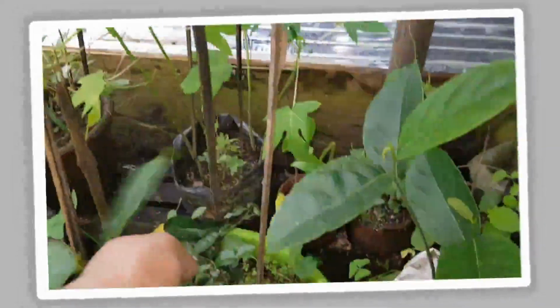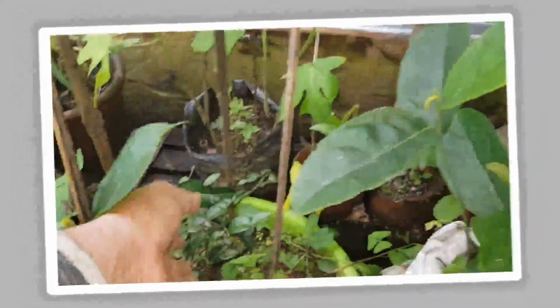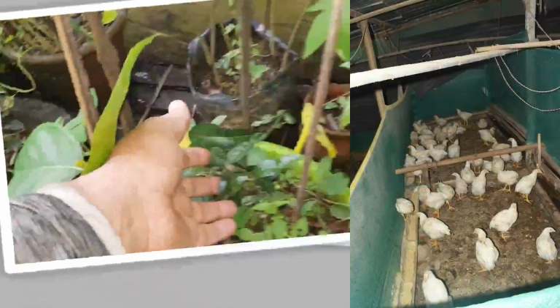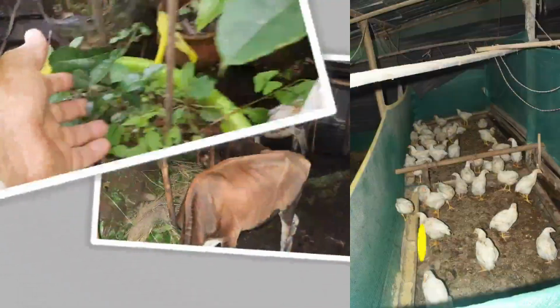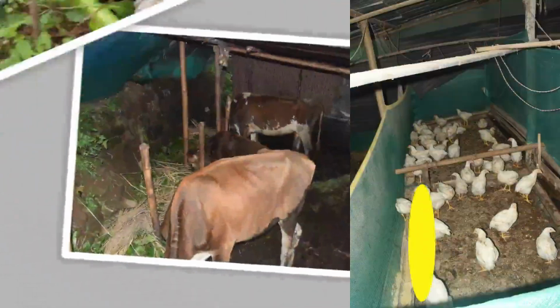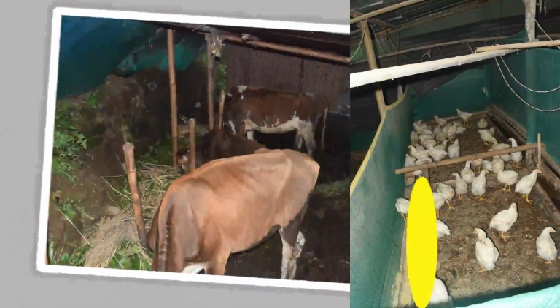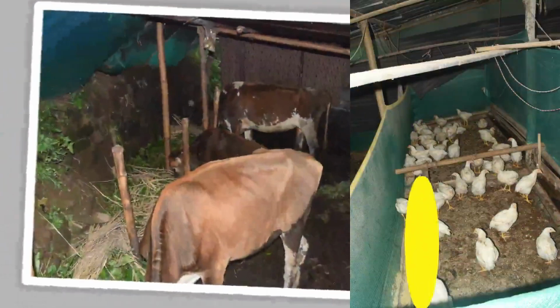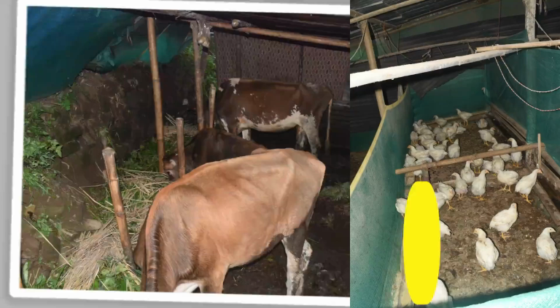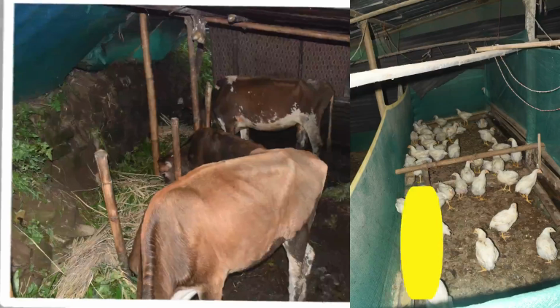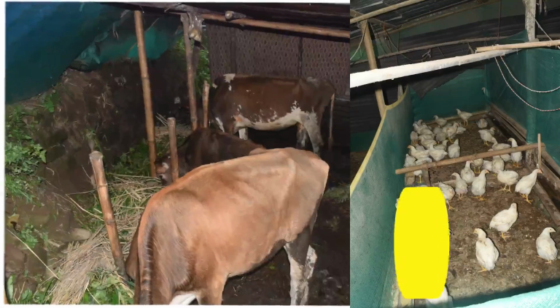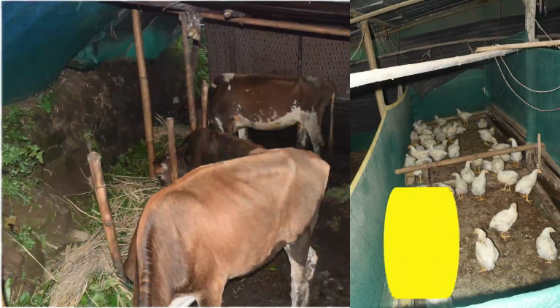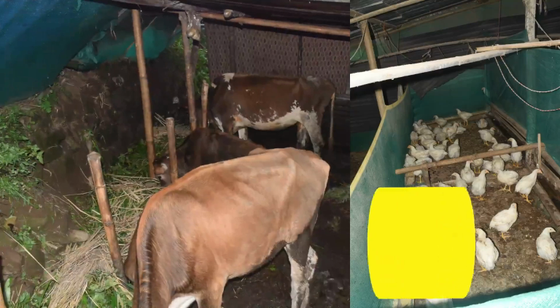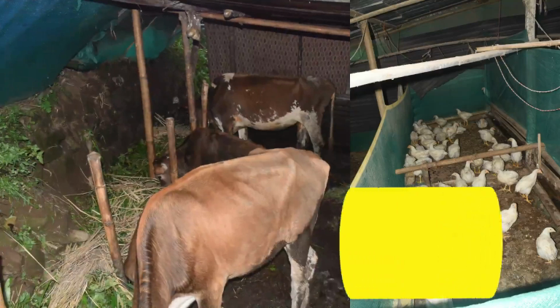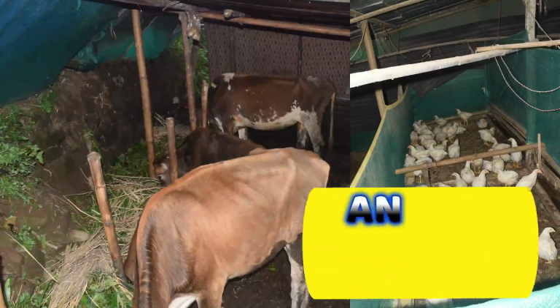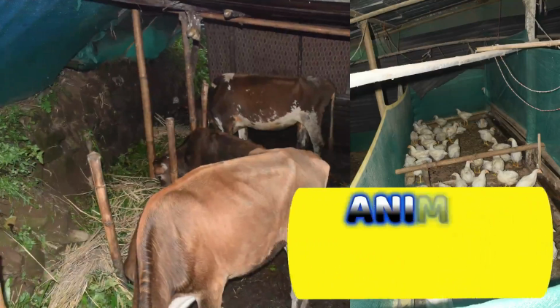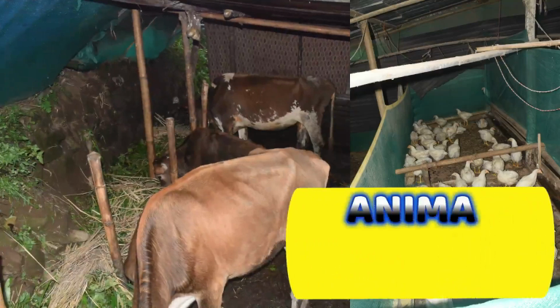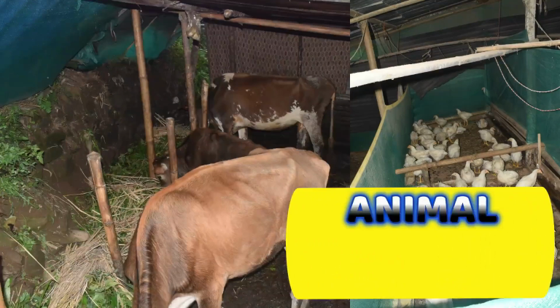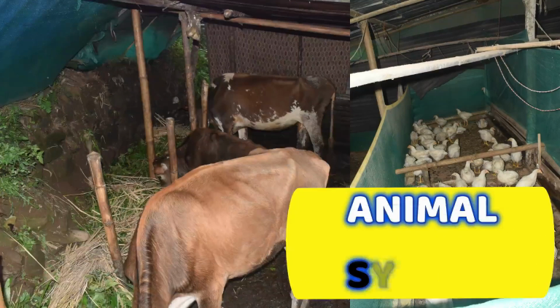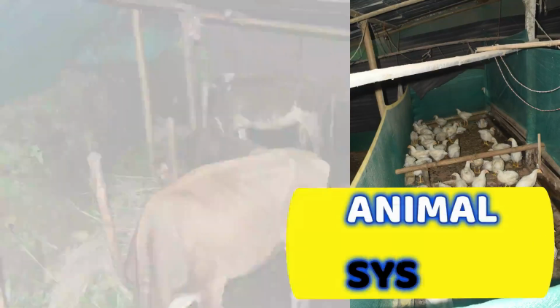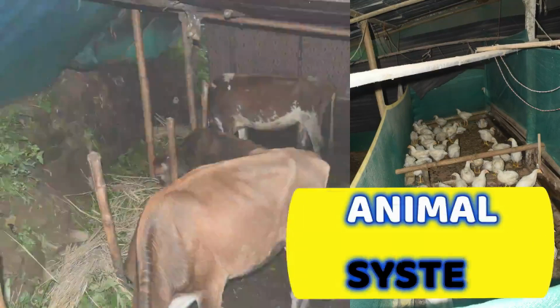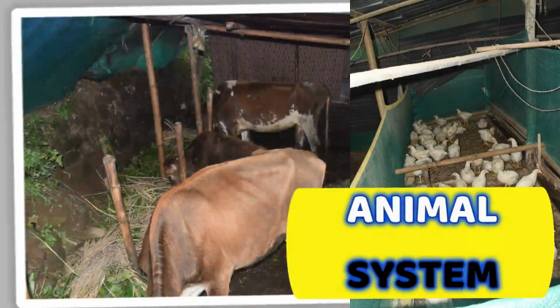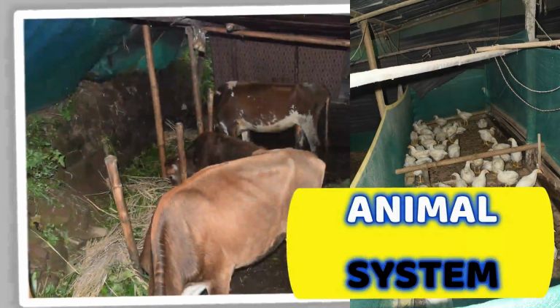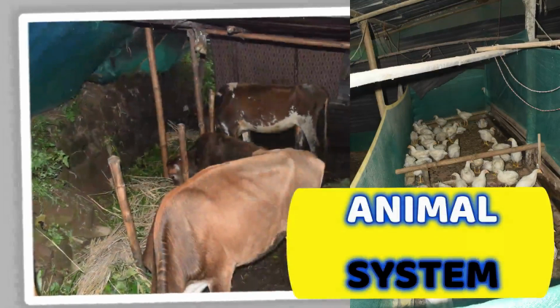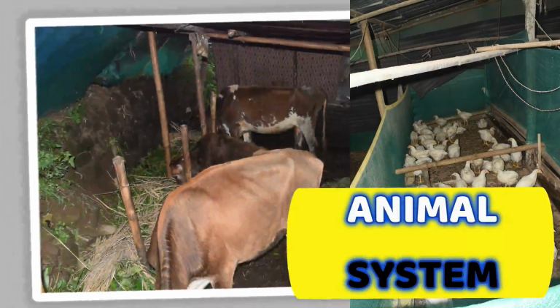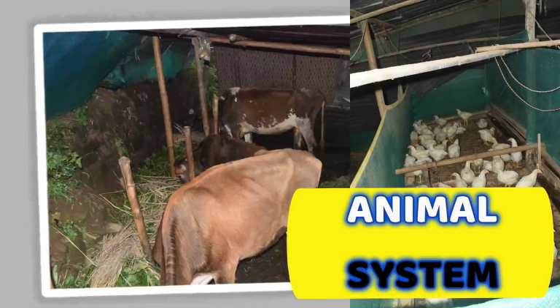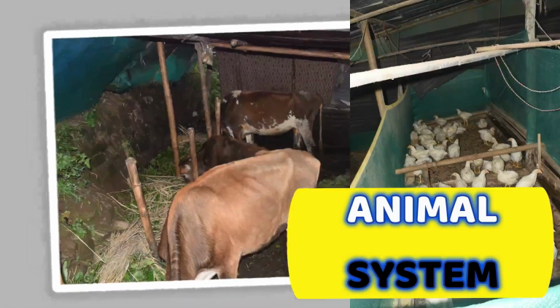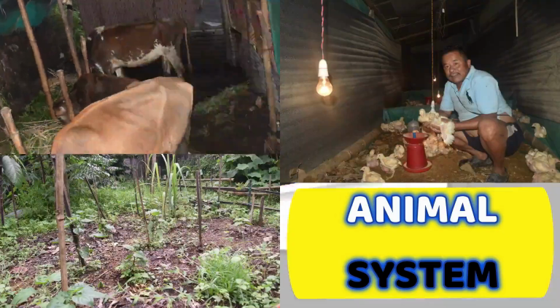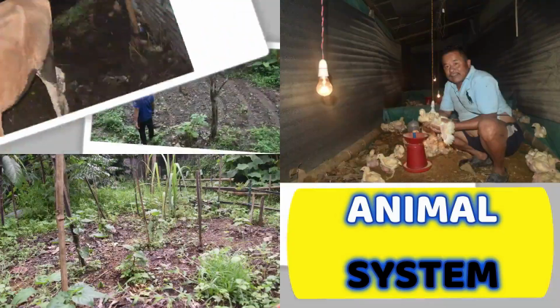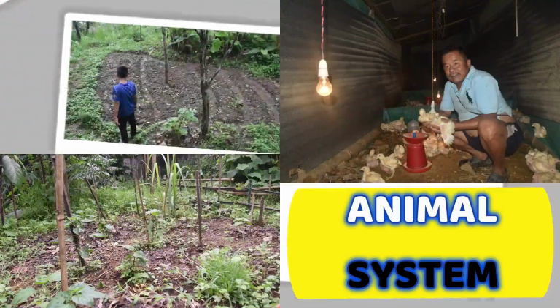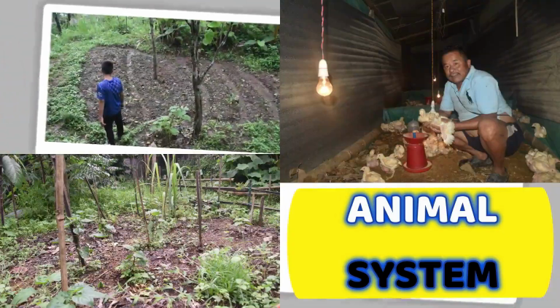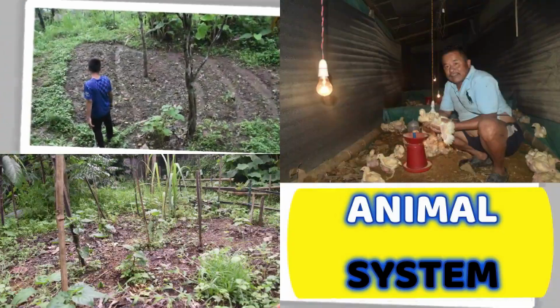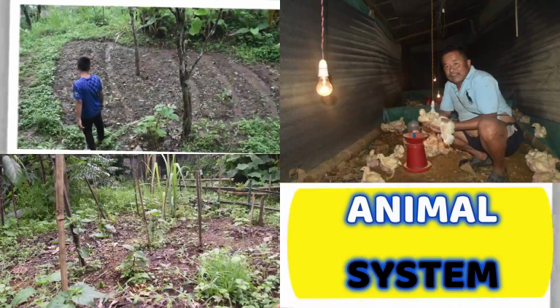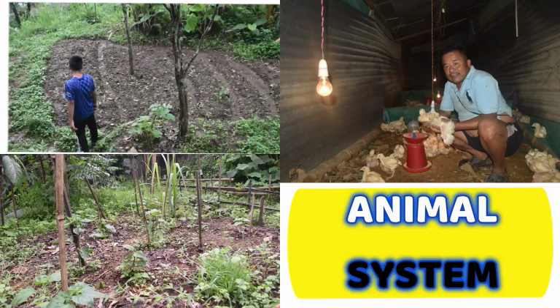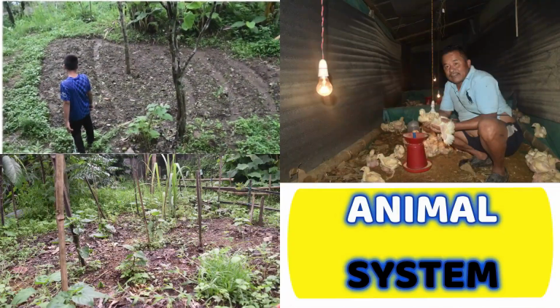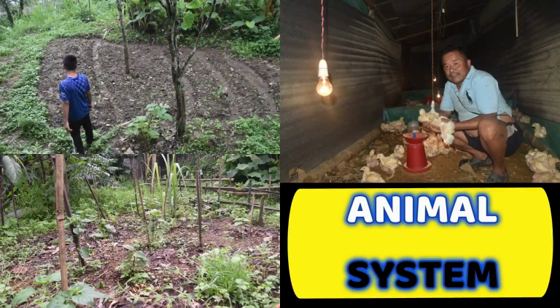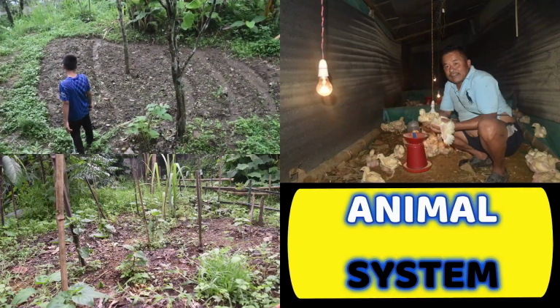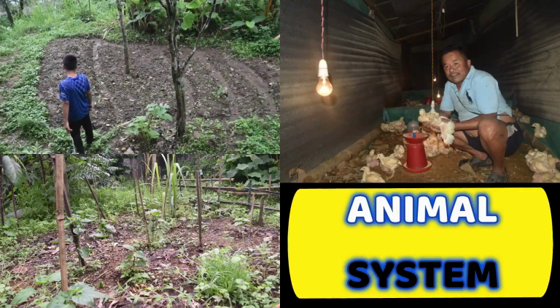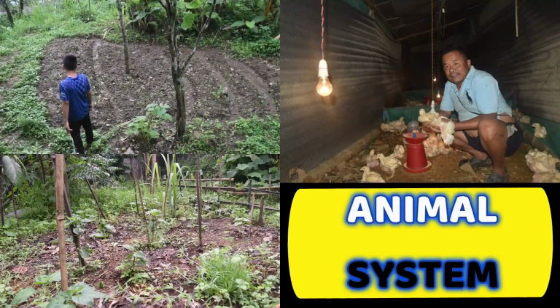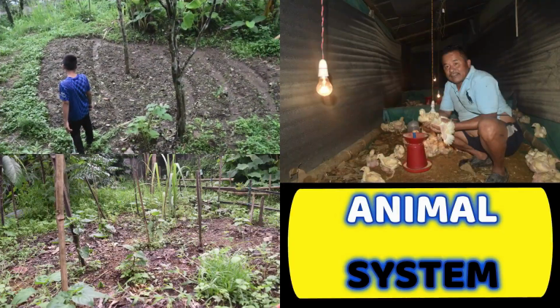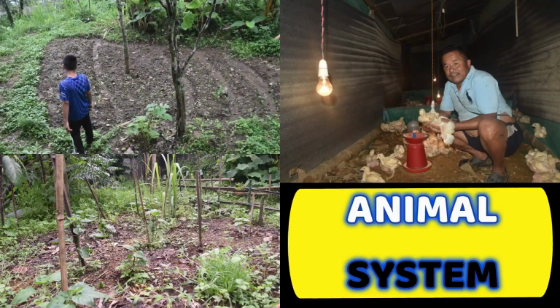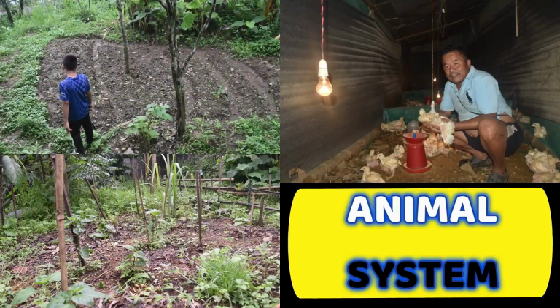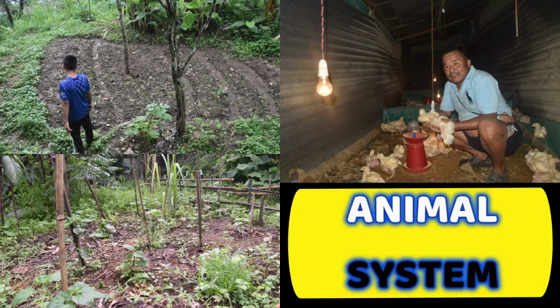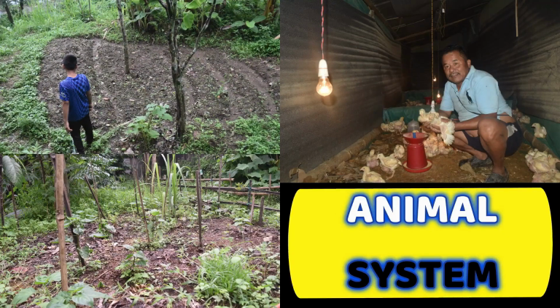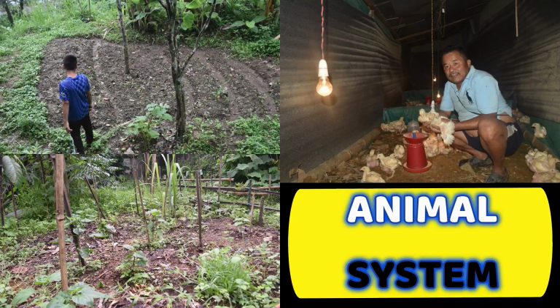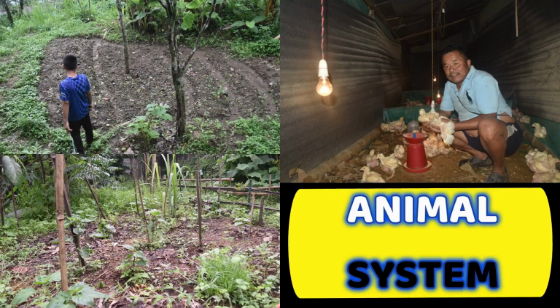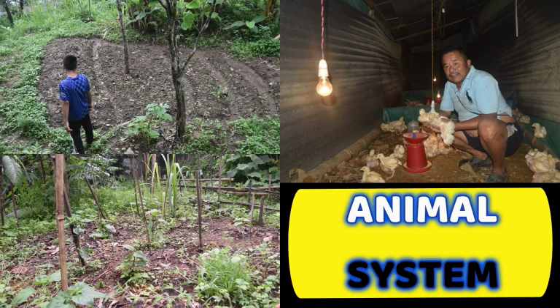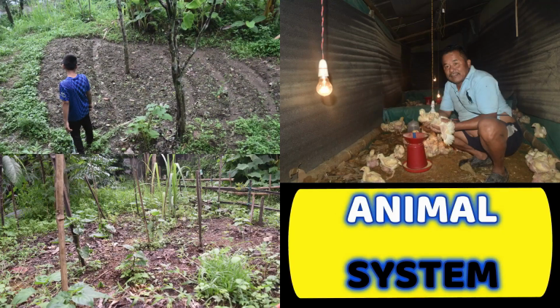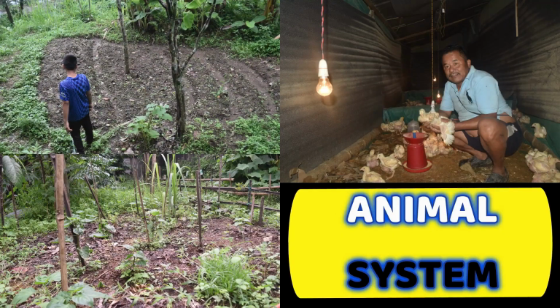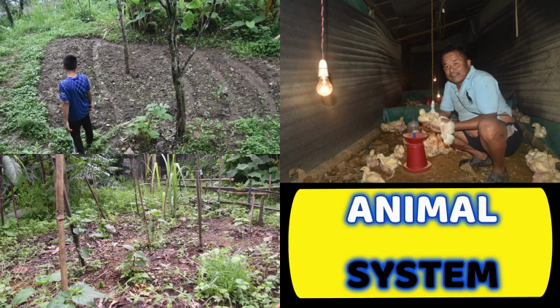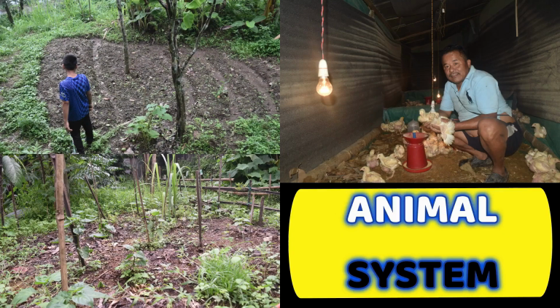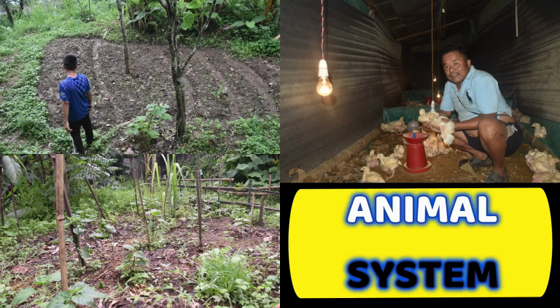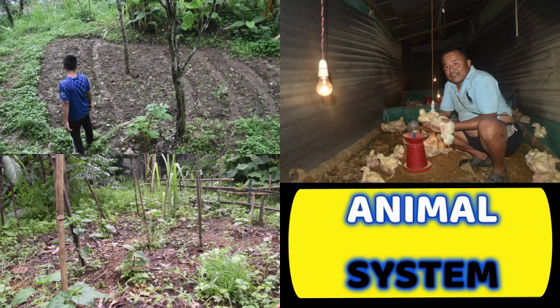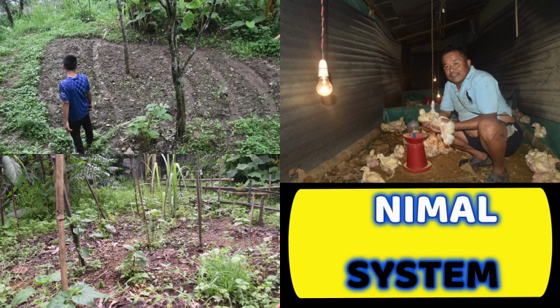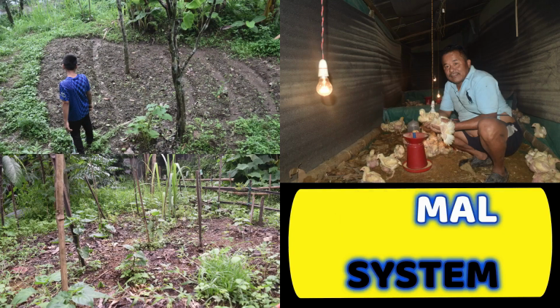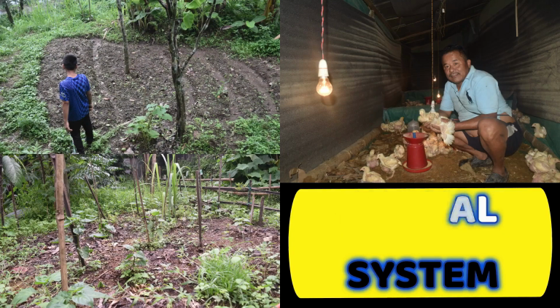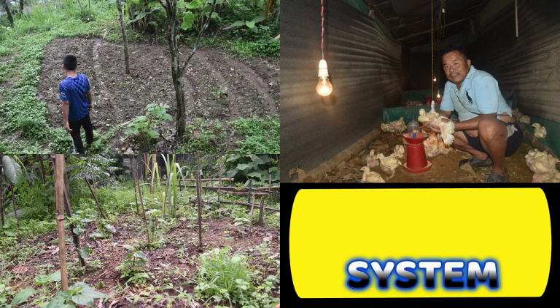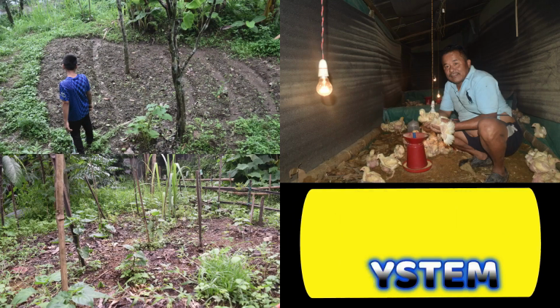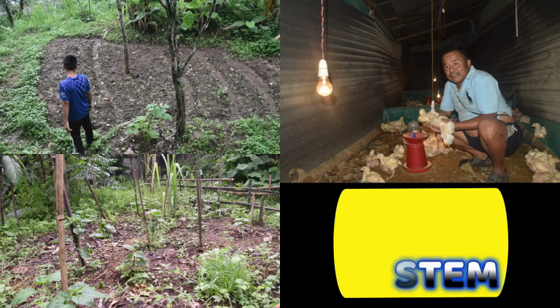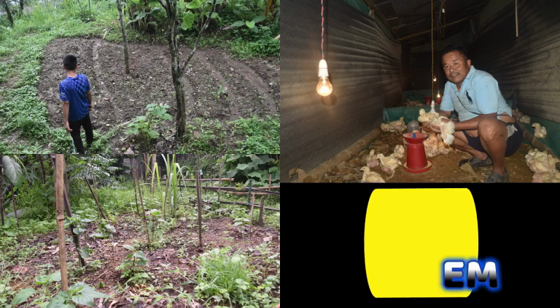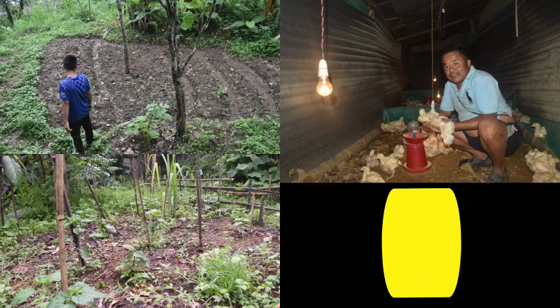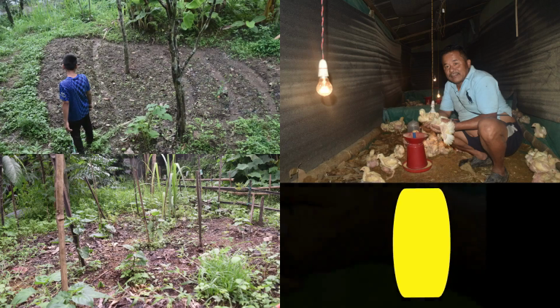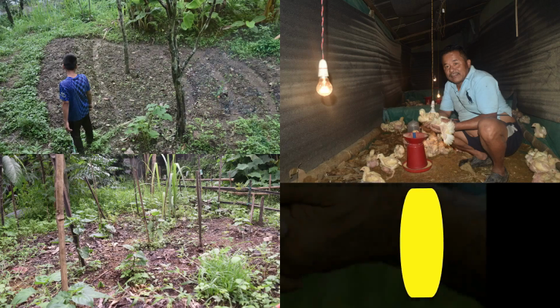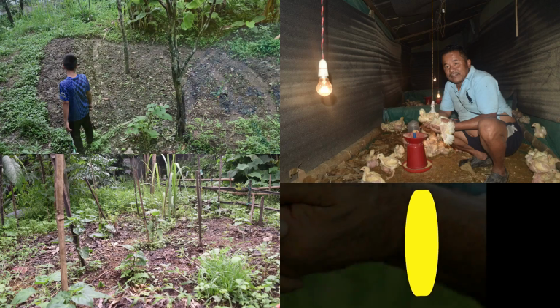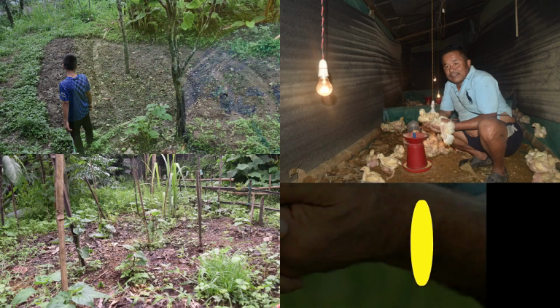Our animal husbandry program consists of around 1,000 chickens including both local and broiler breeds, and 3 cows to help look after our compost needs.